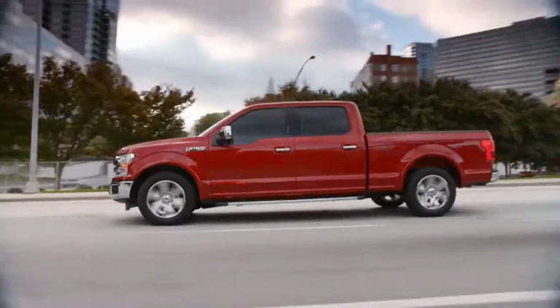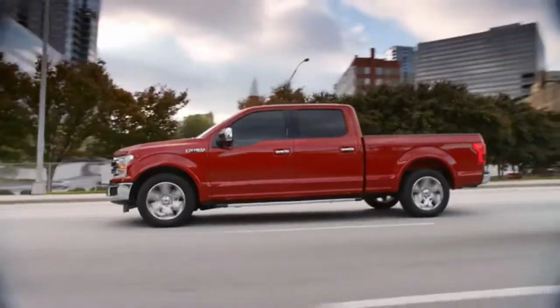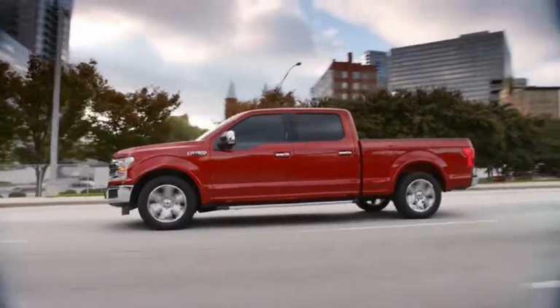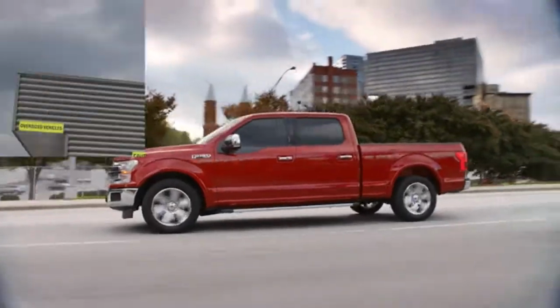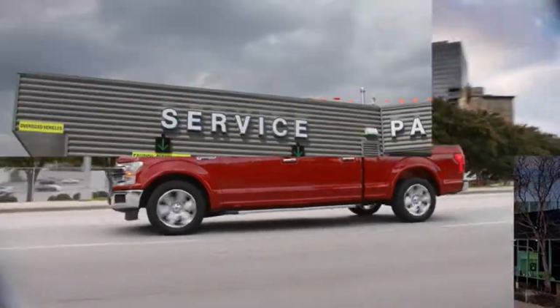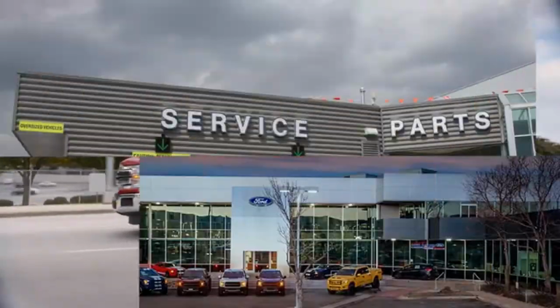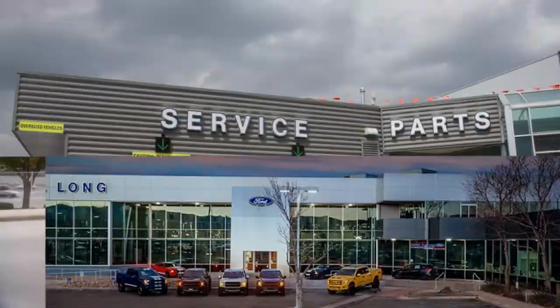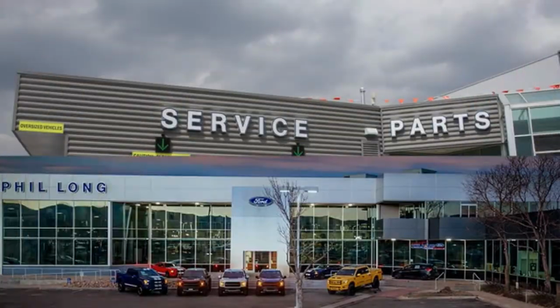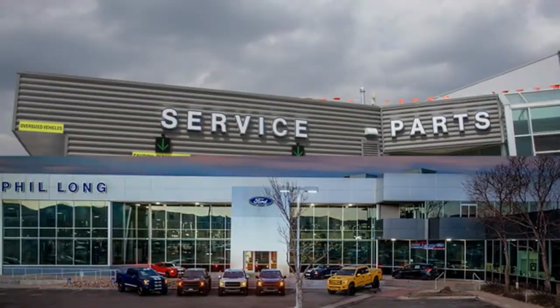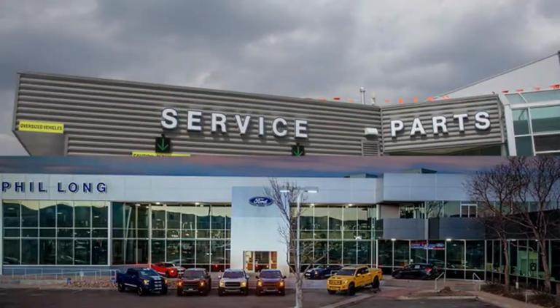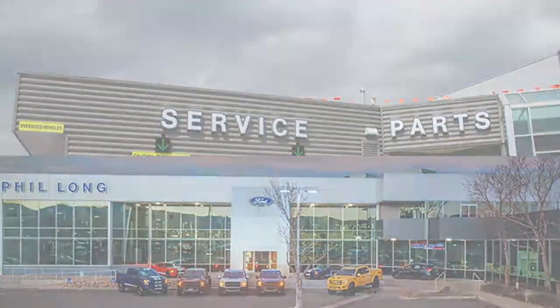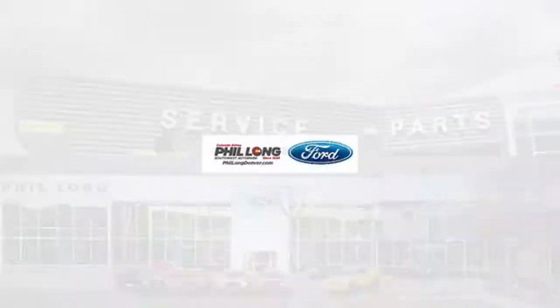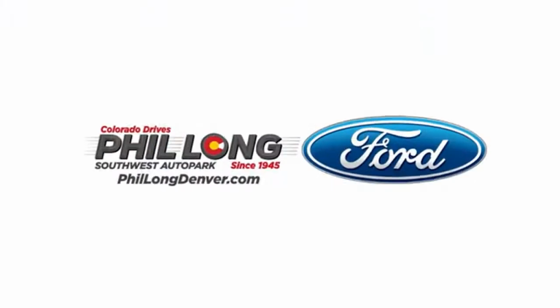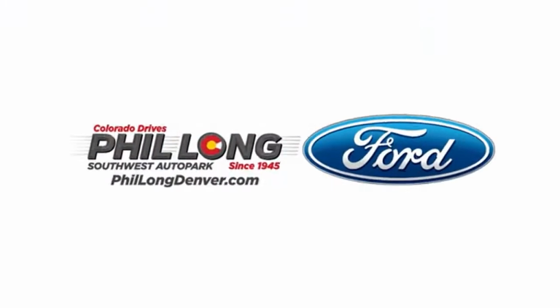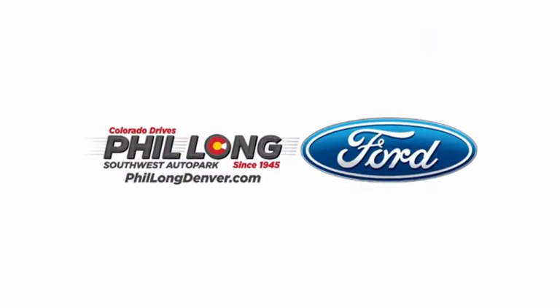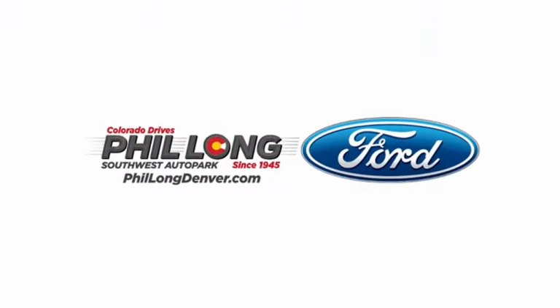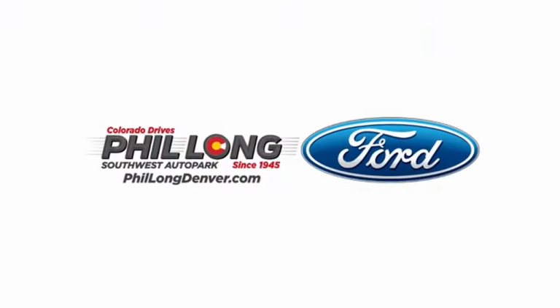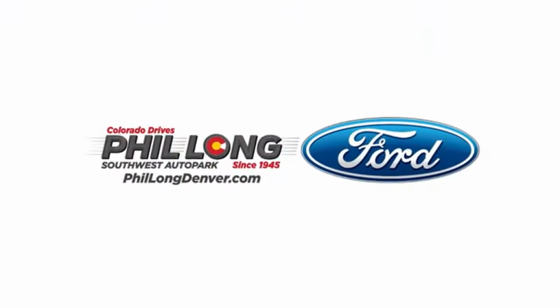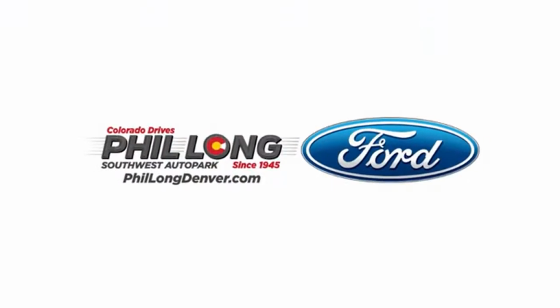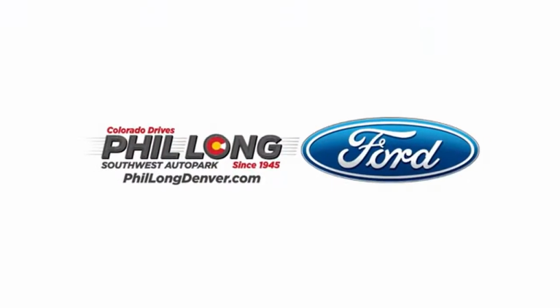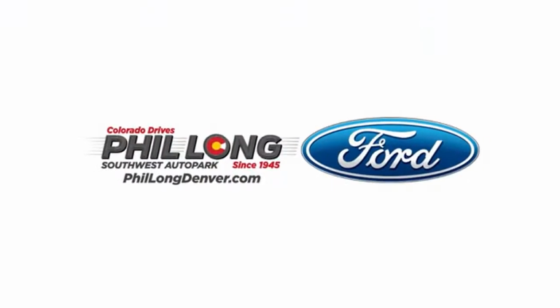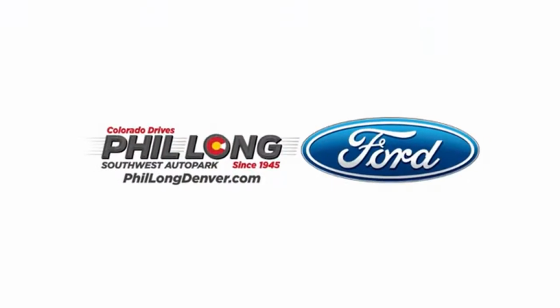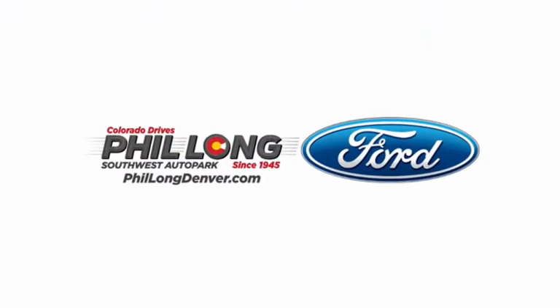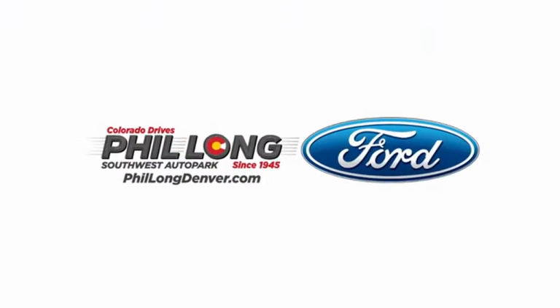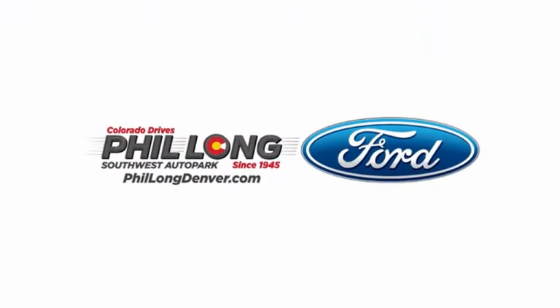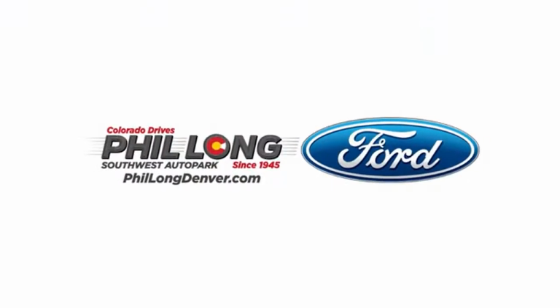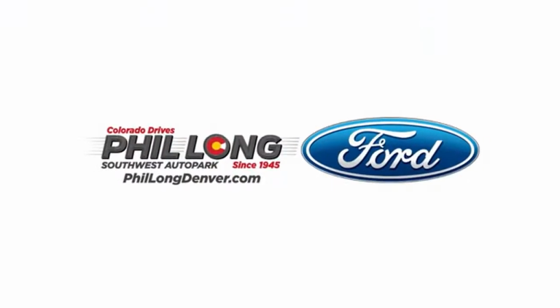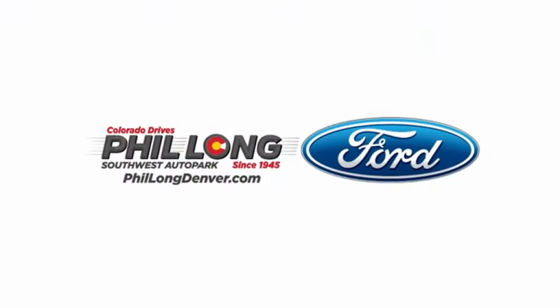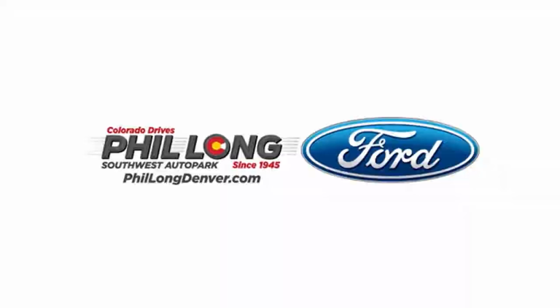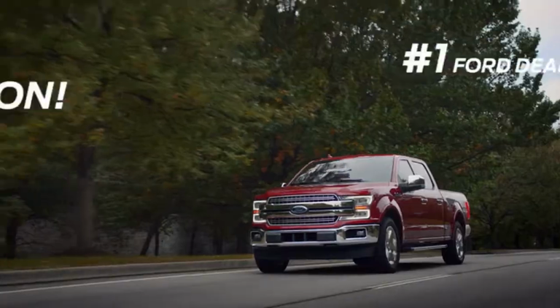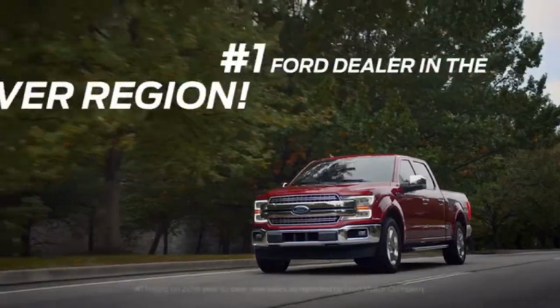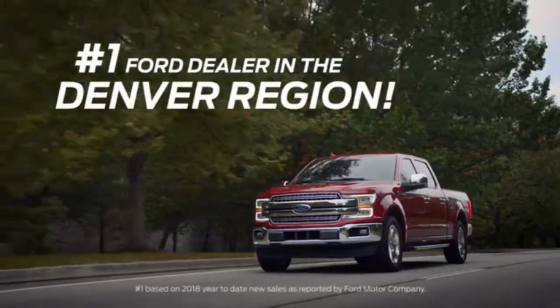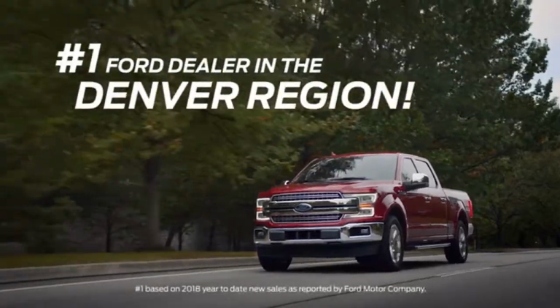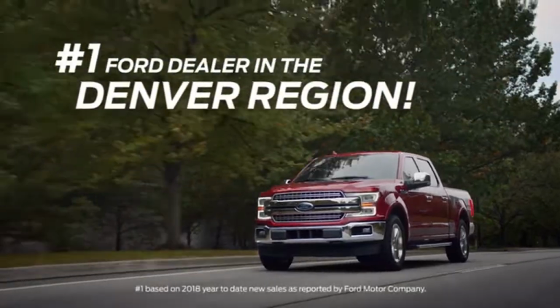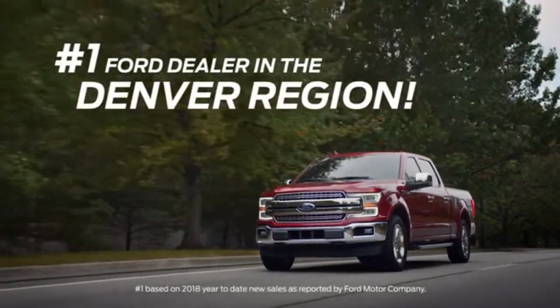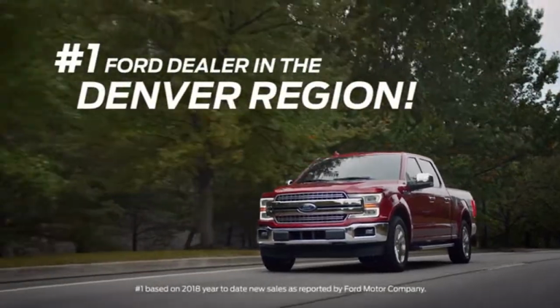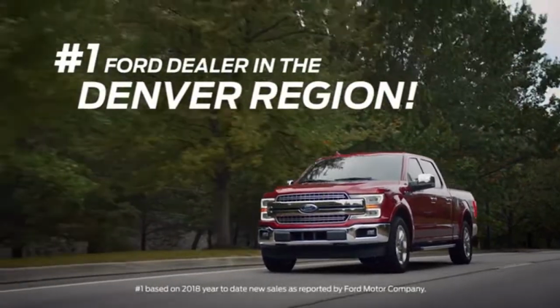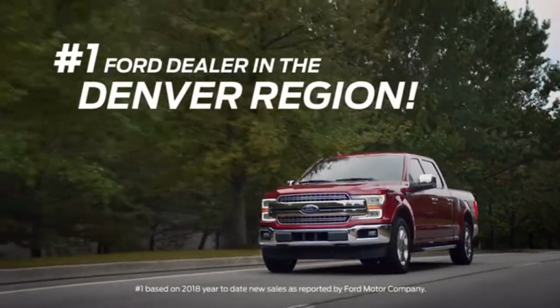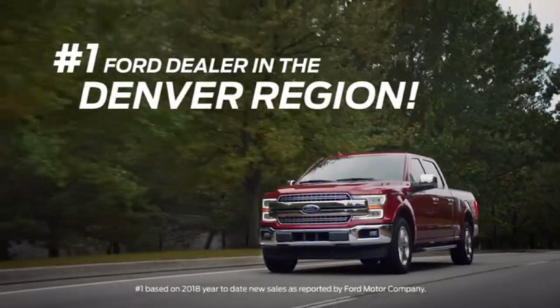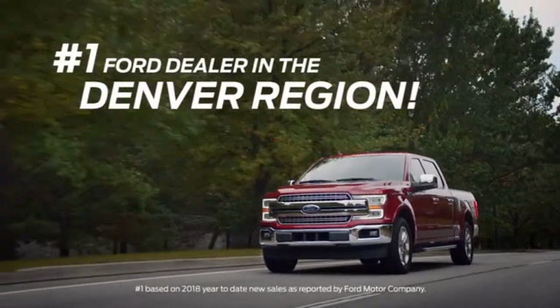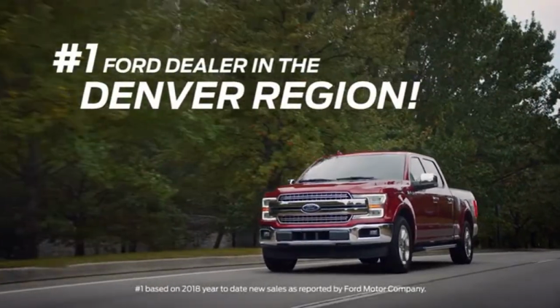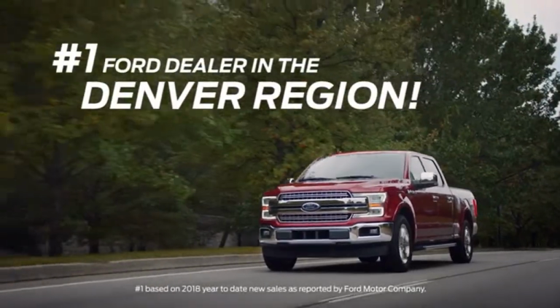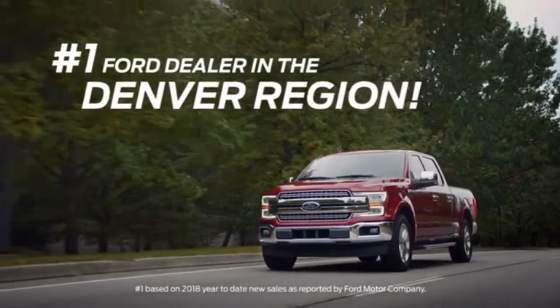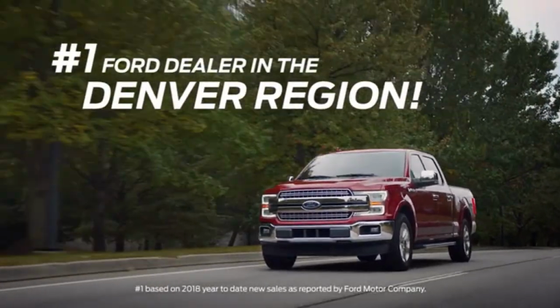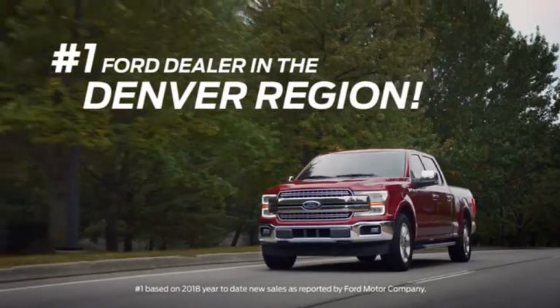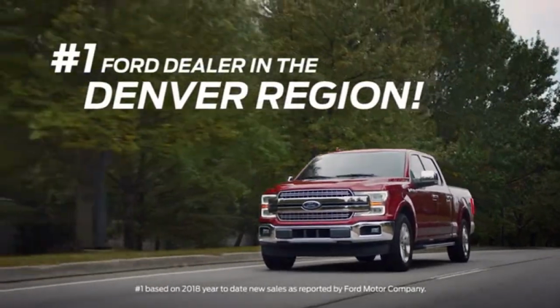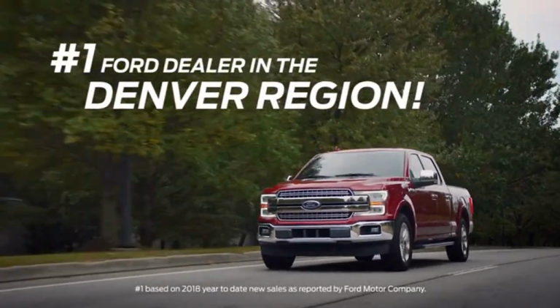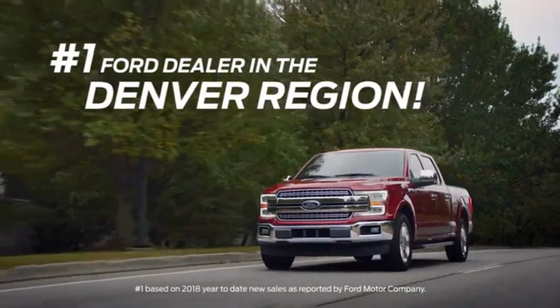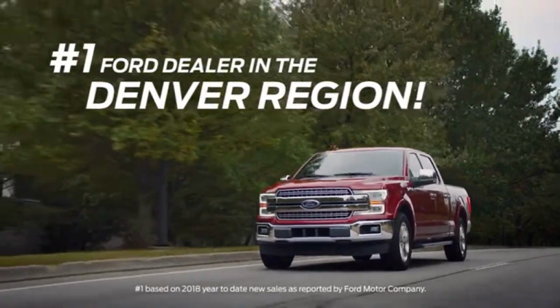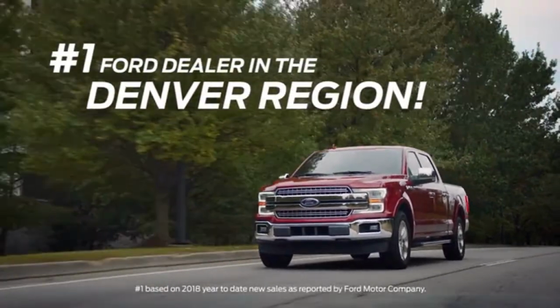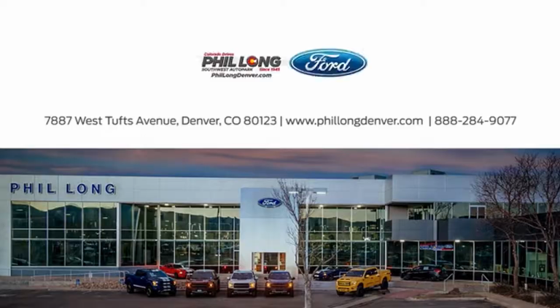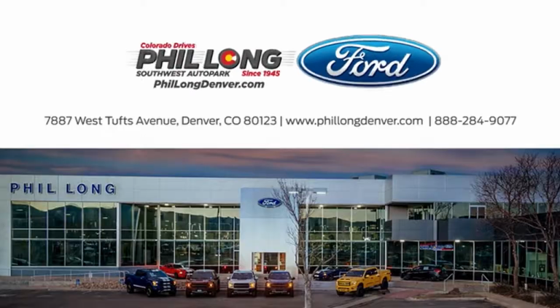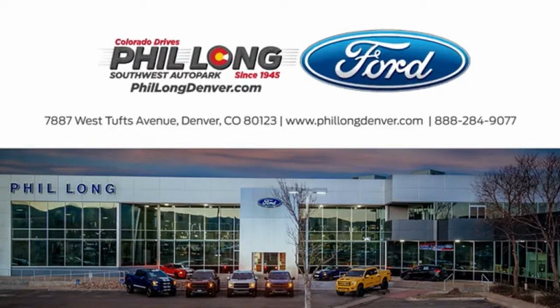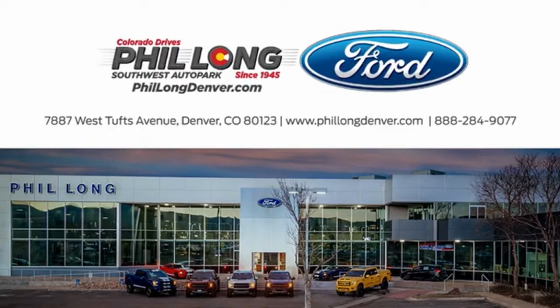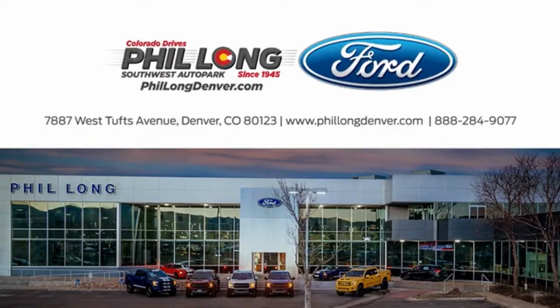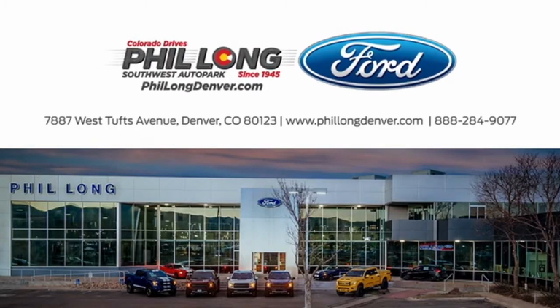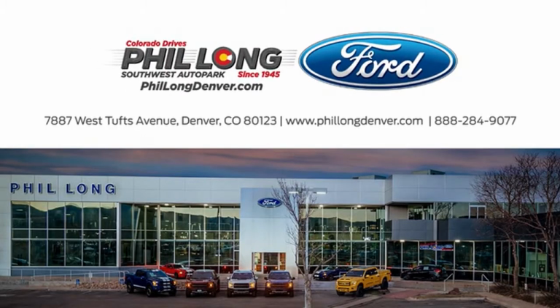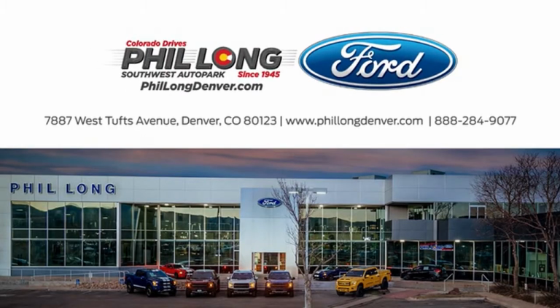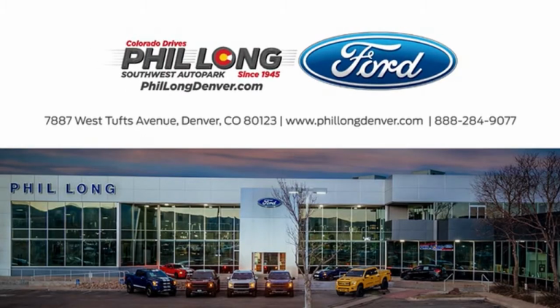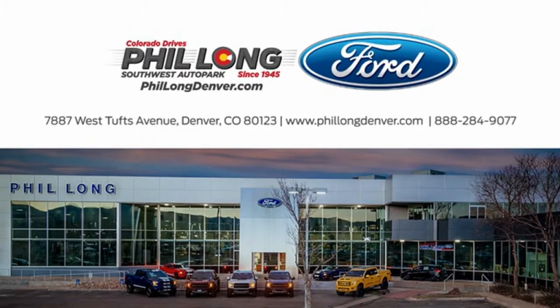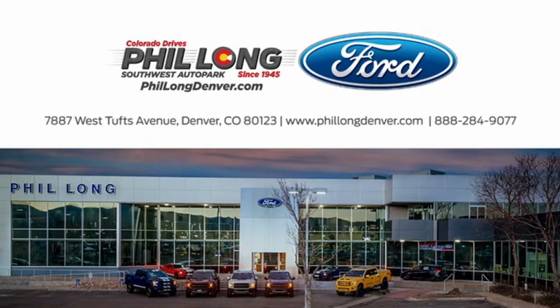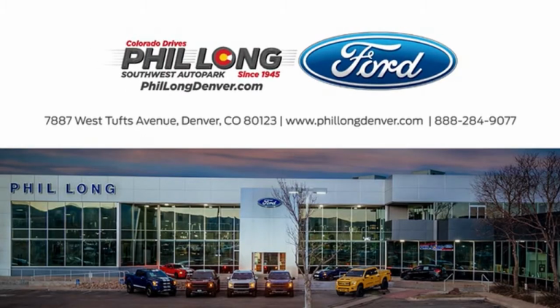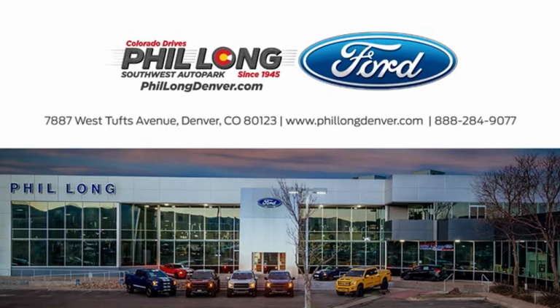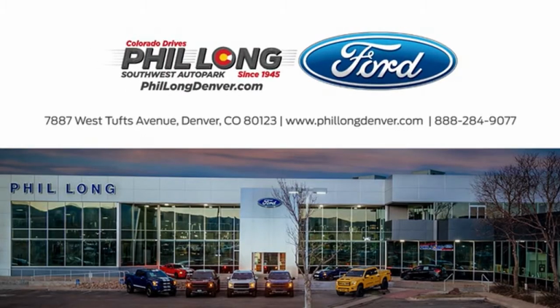Come see us today at Phil Long Ford of Denver, the number one Ford dealer in the Denver region. Call, click, or stop in today.